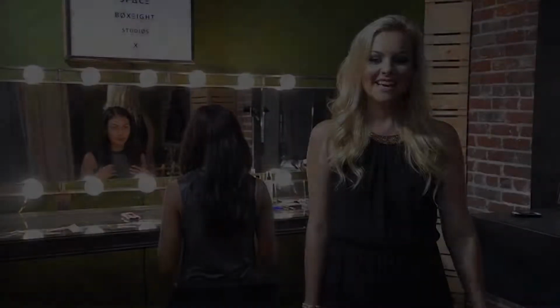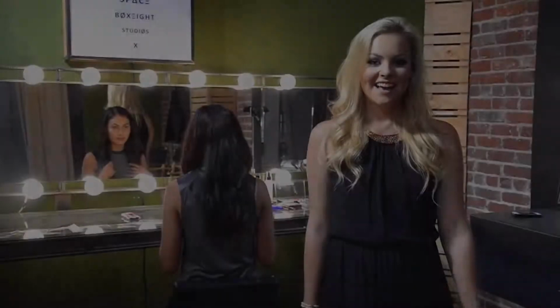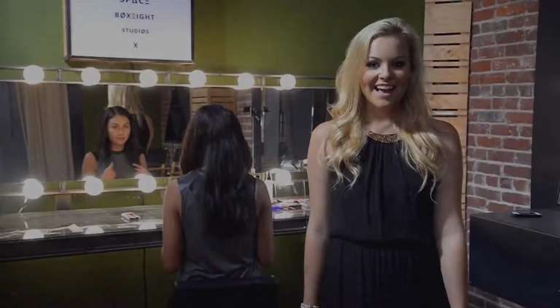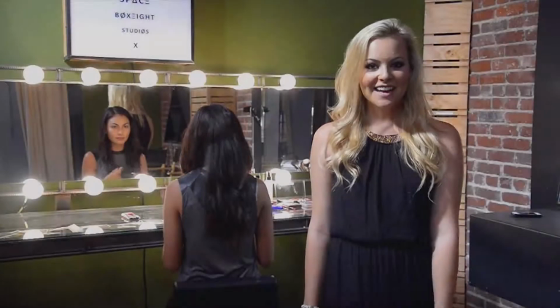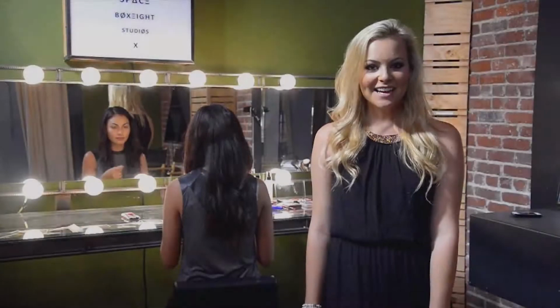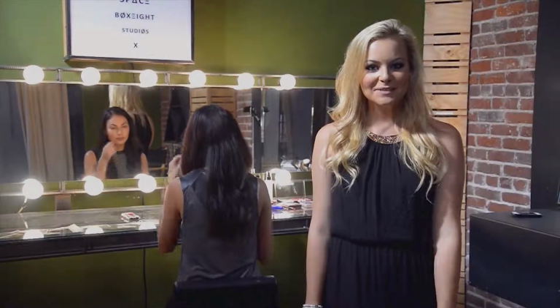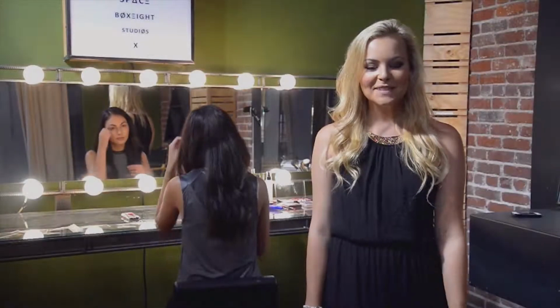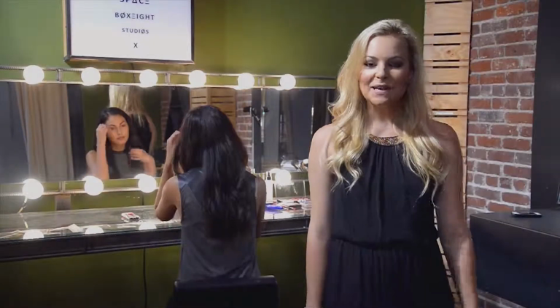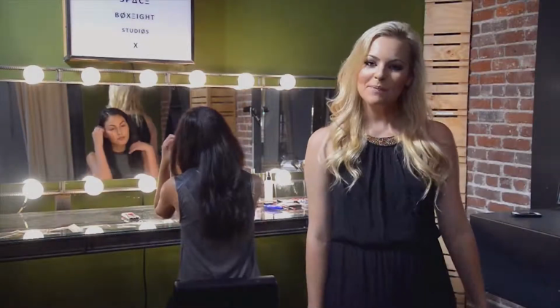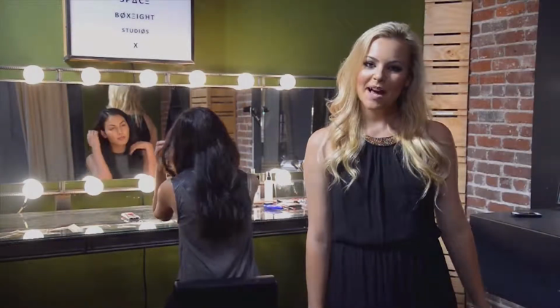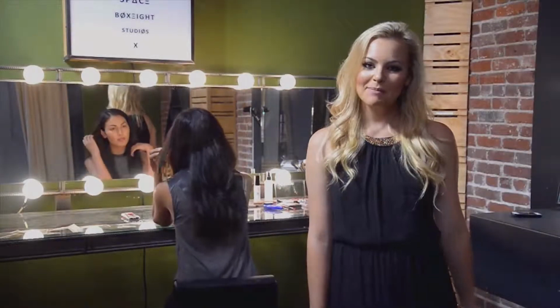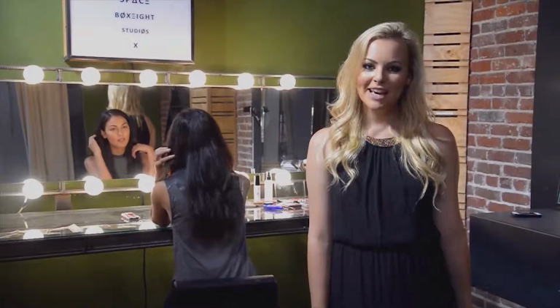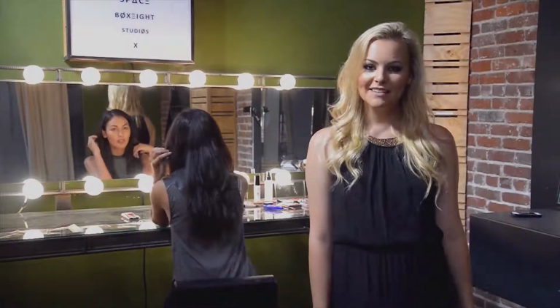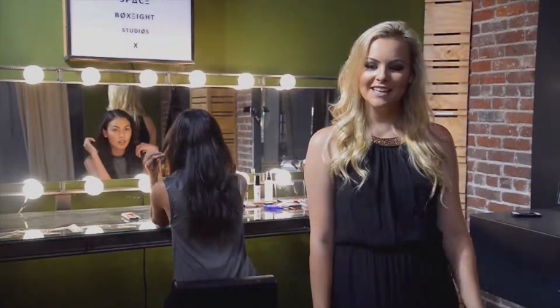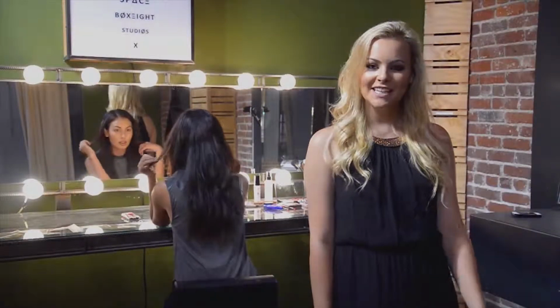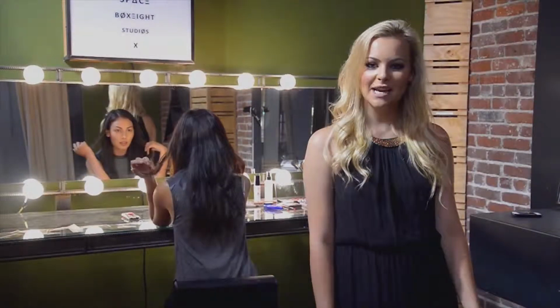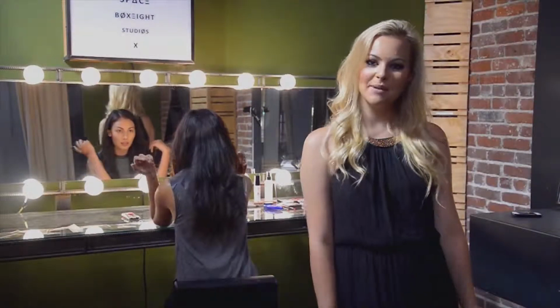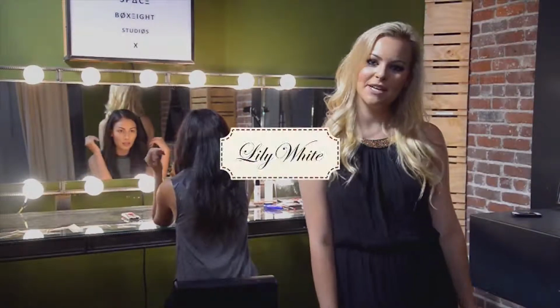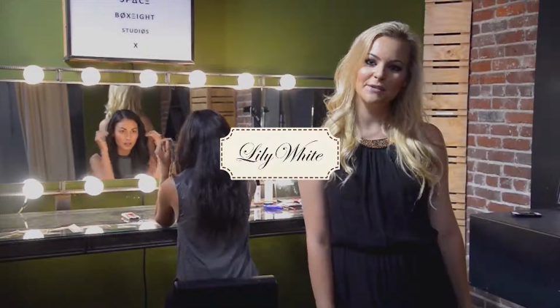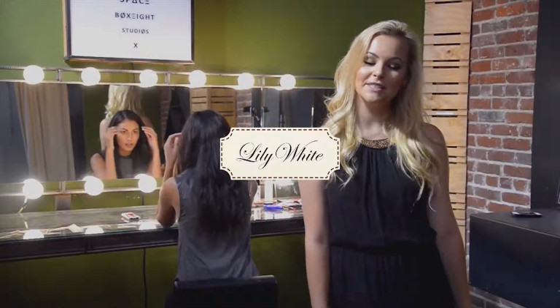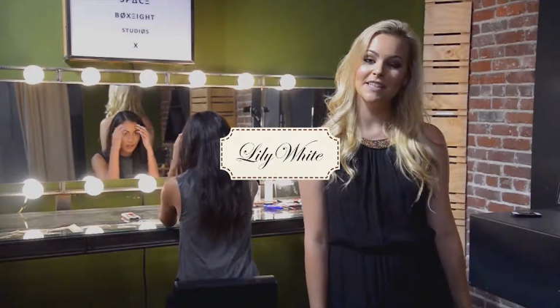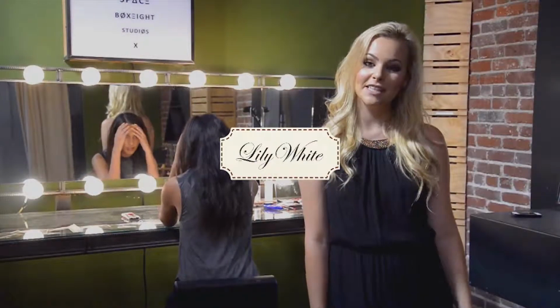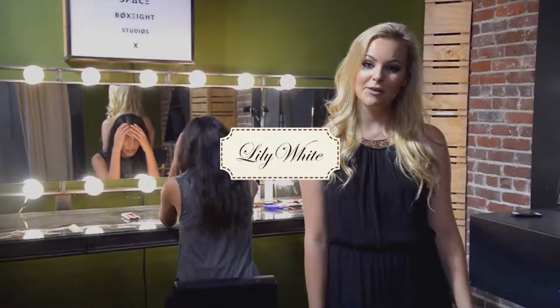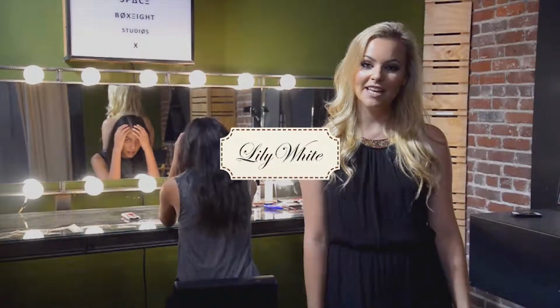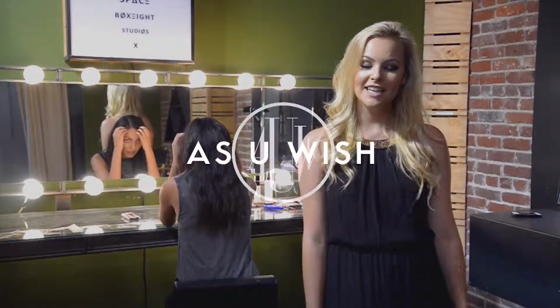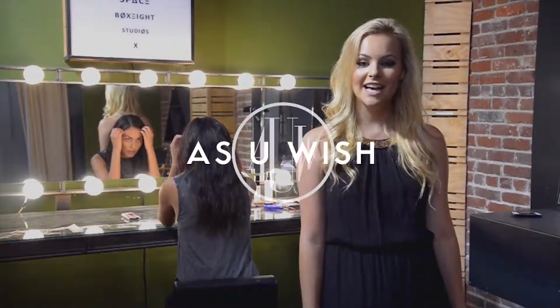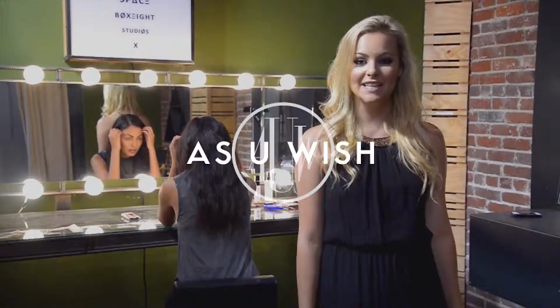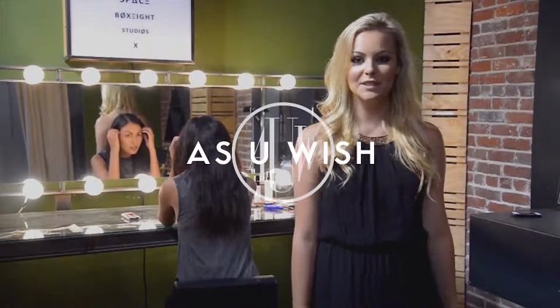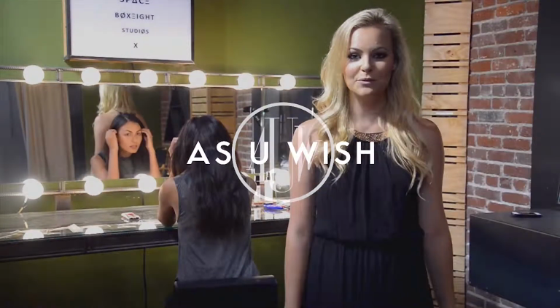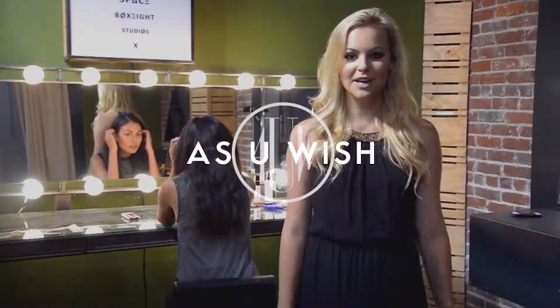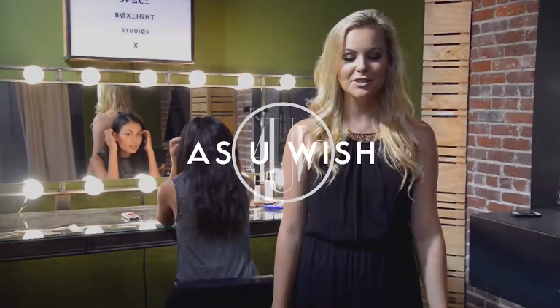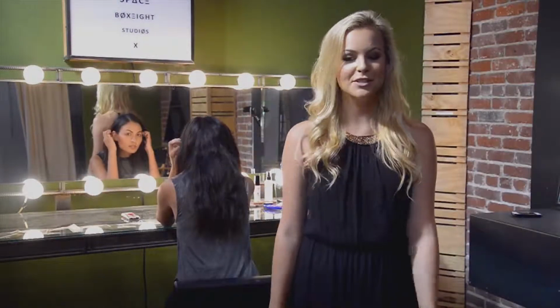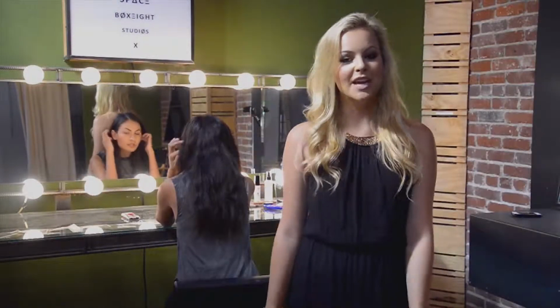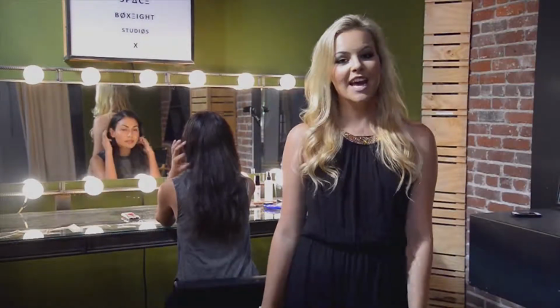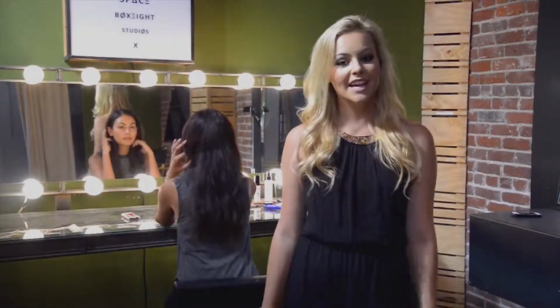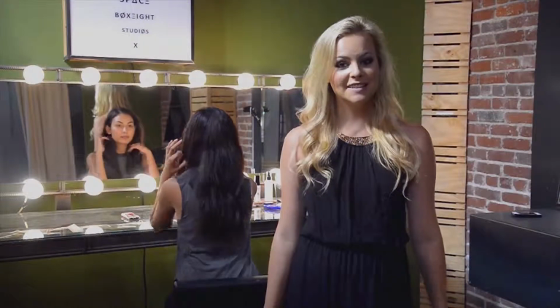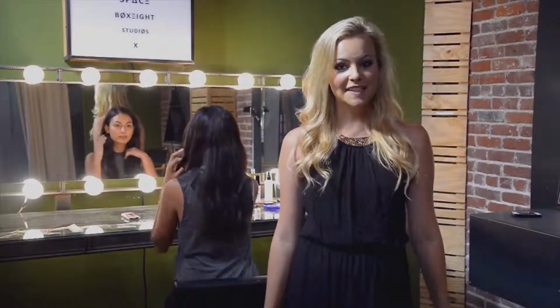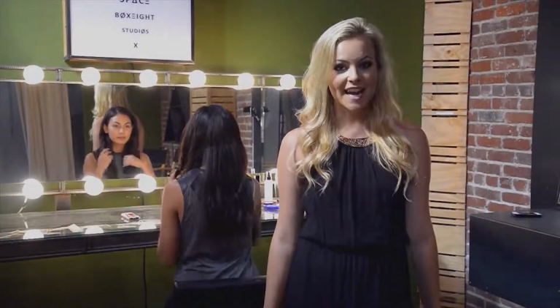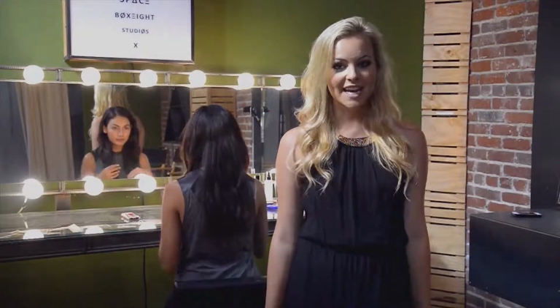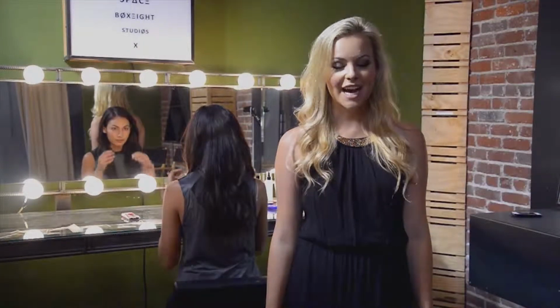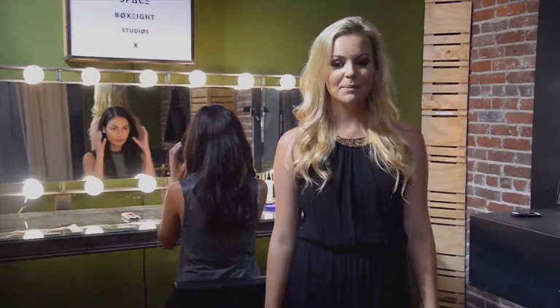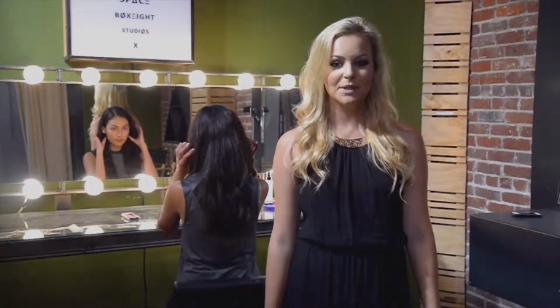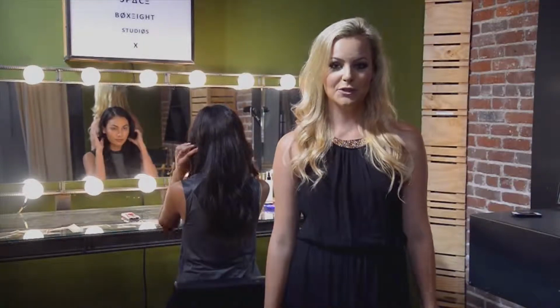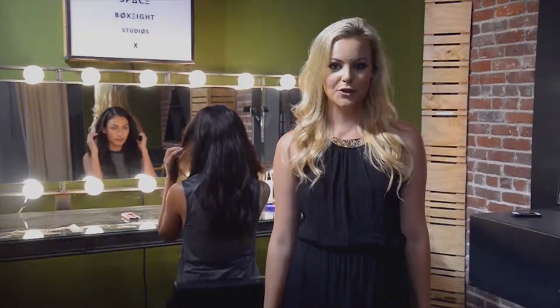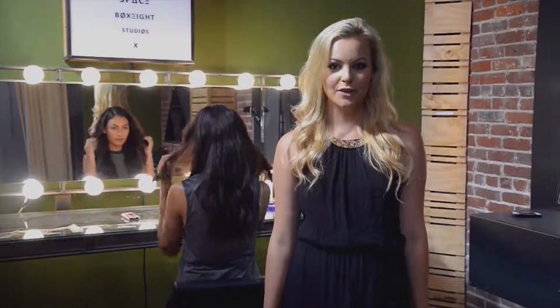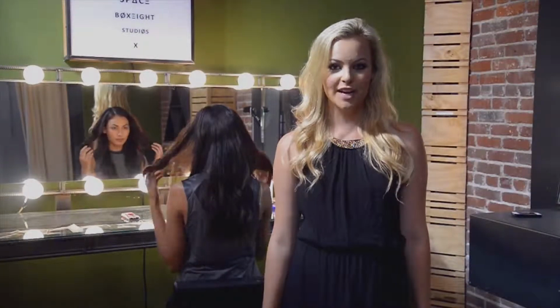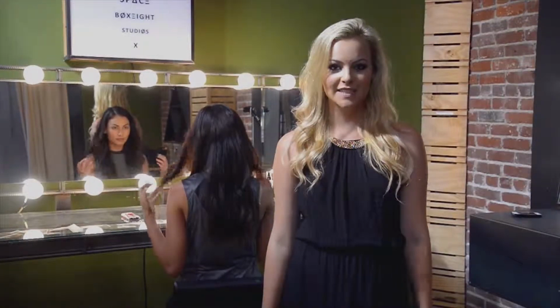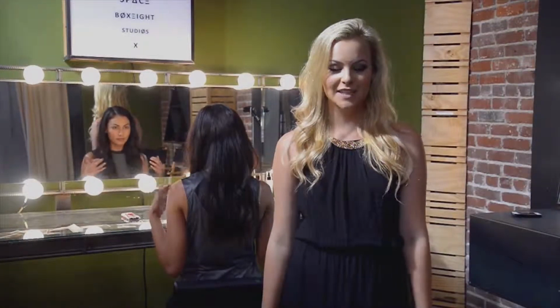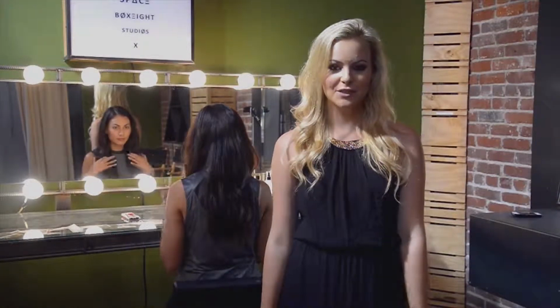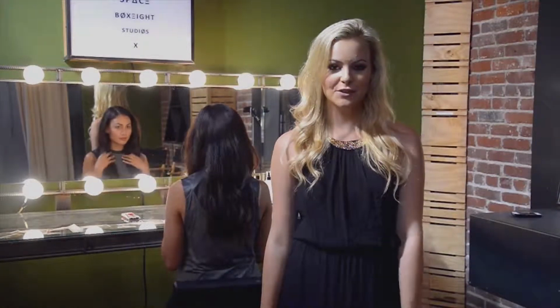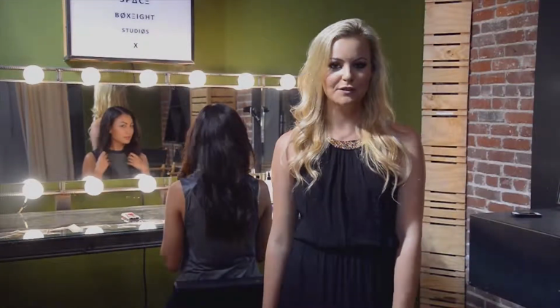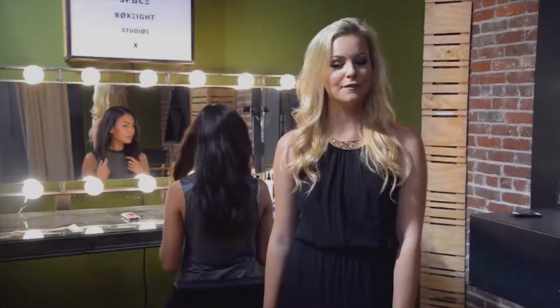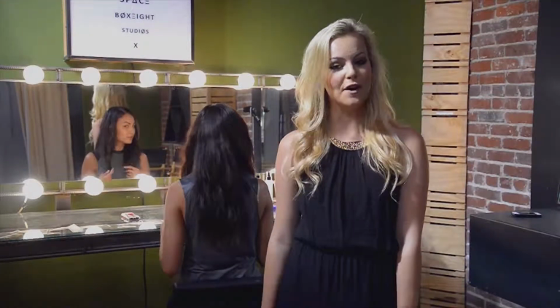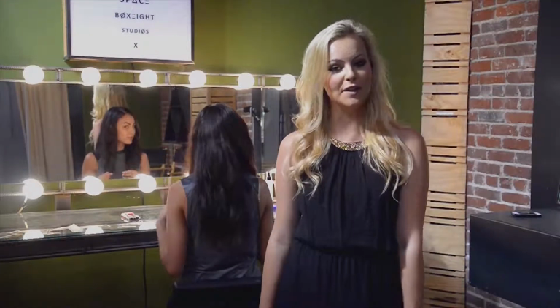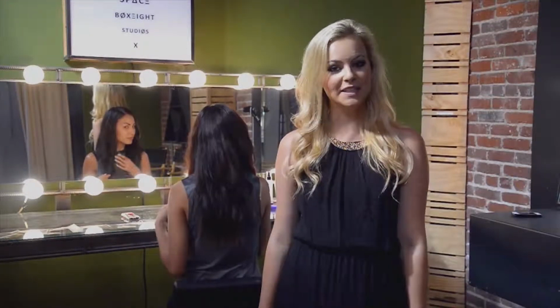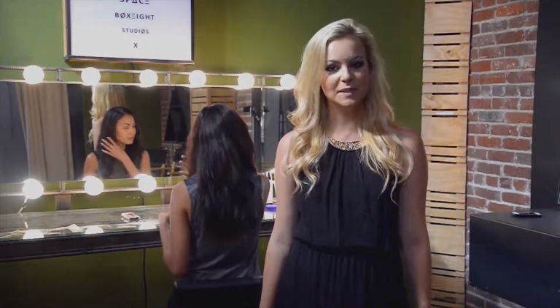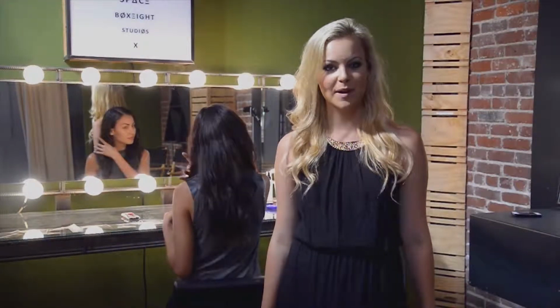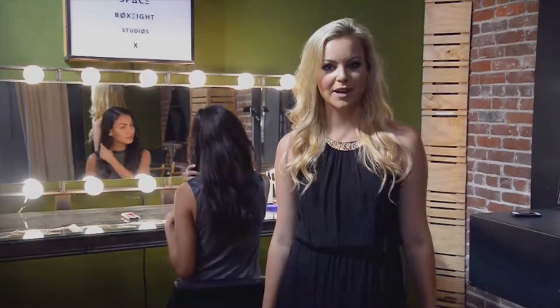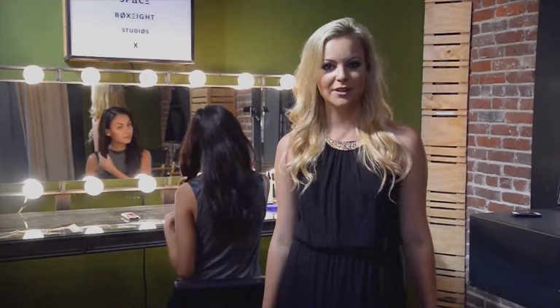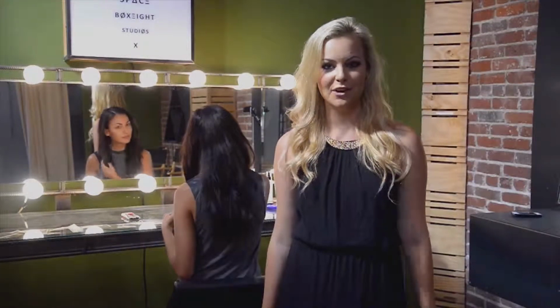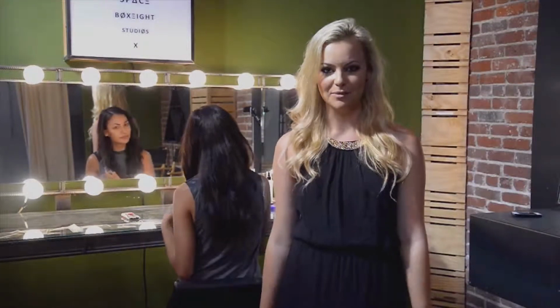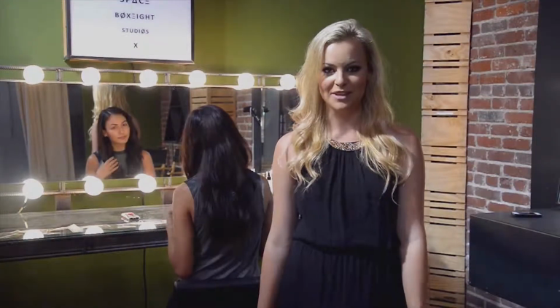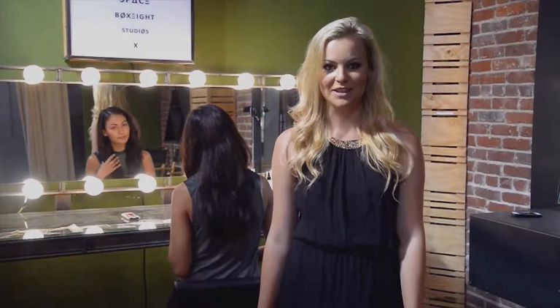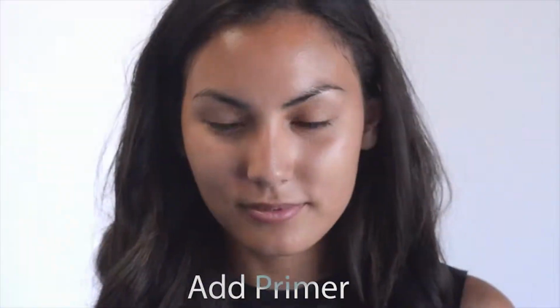Hey guys, what's up? I'm Hailey and I'm here with Lily White and As You Wish. Today I'm going to show you guys how to do a fall inspired ombre lip.